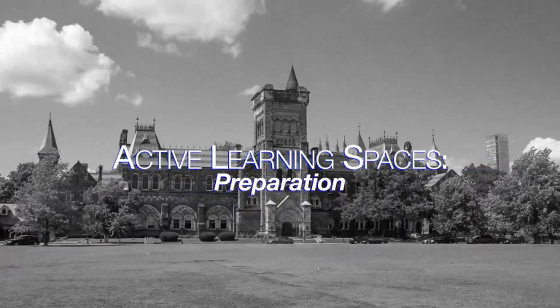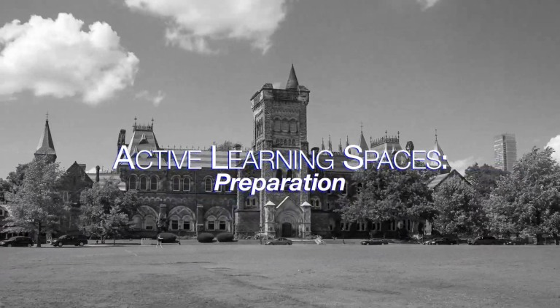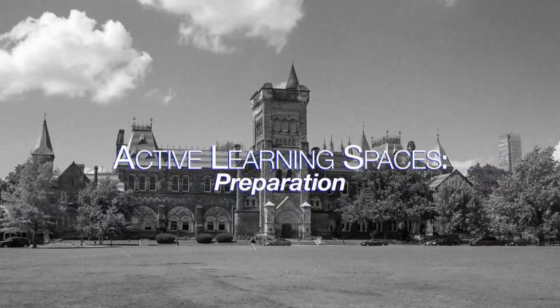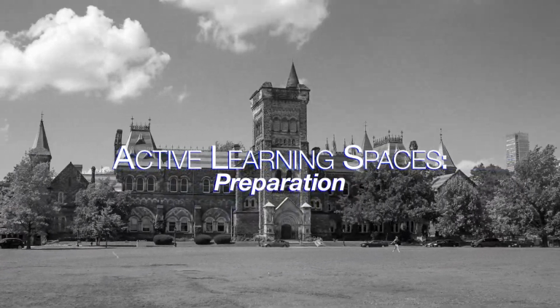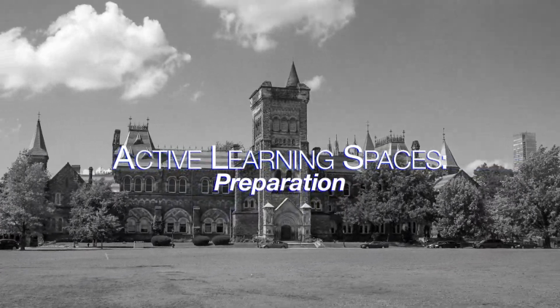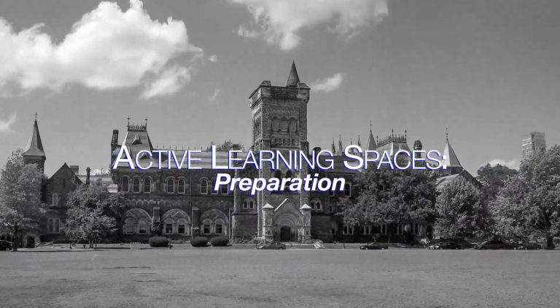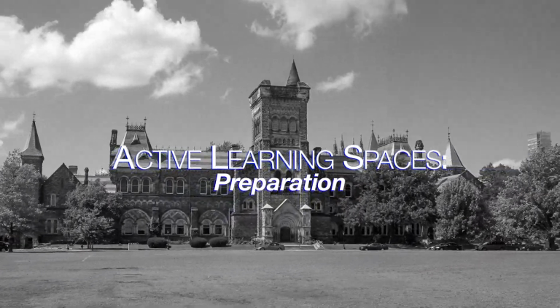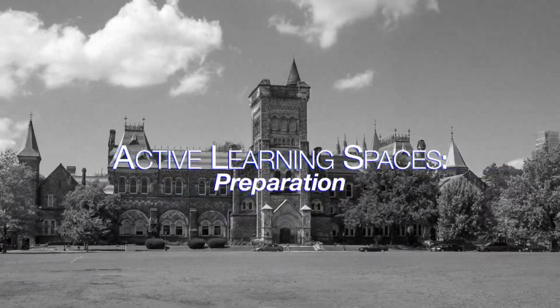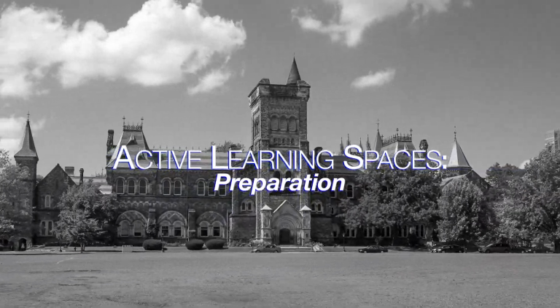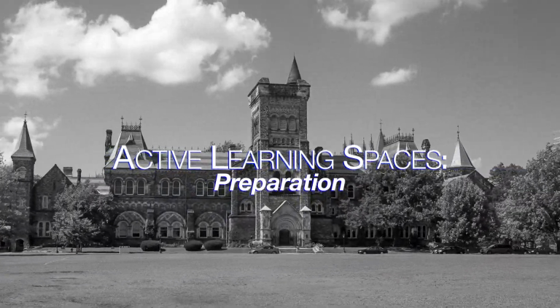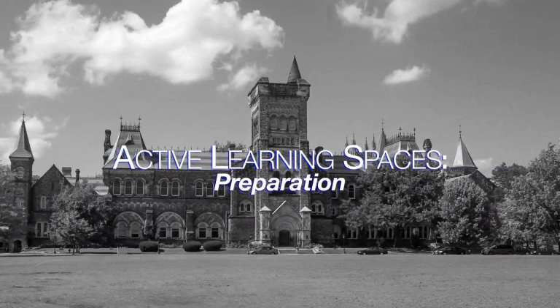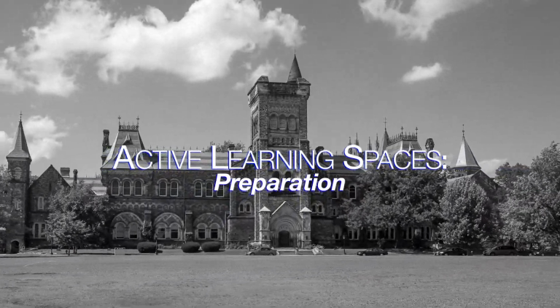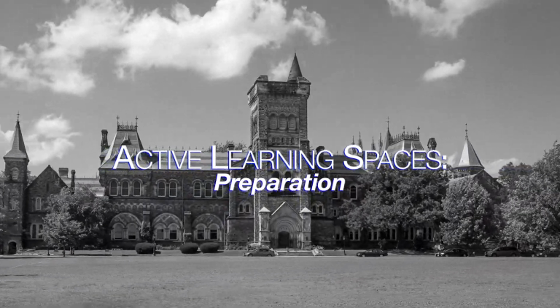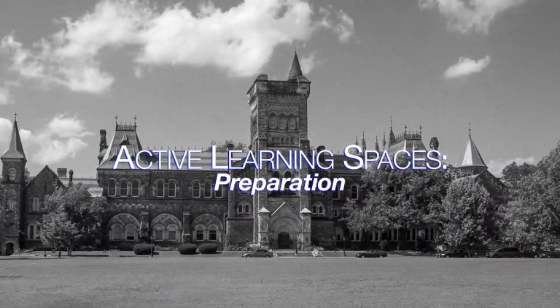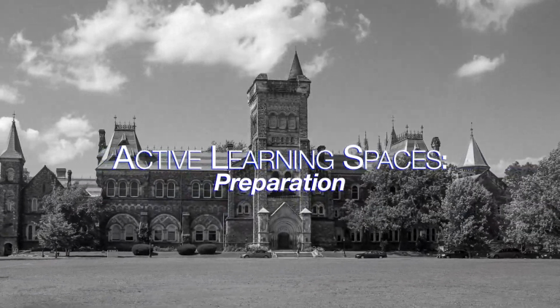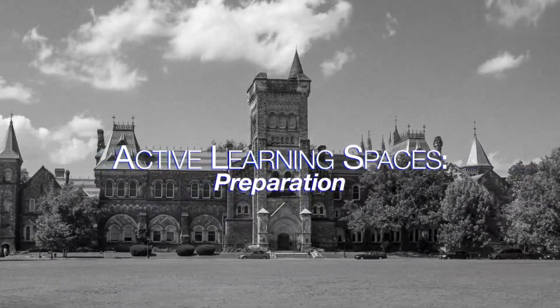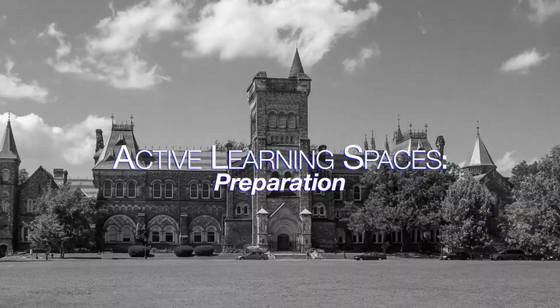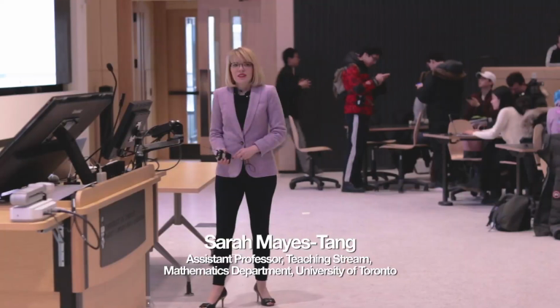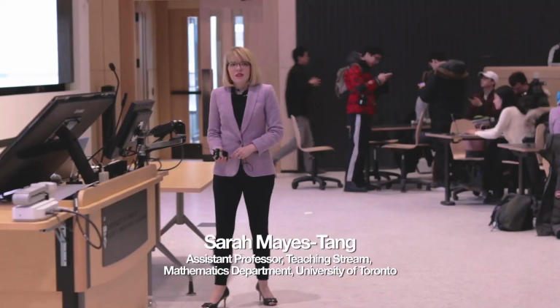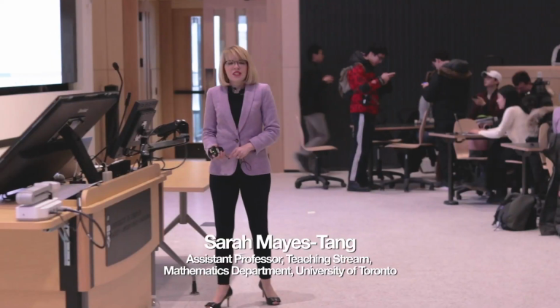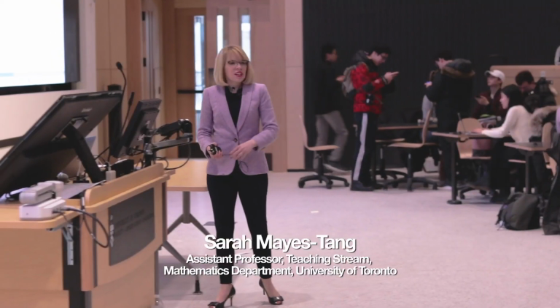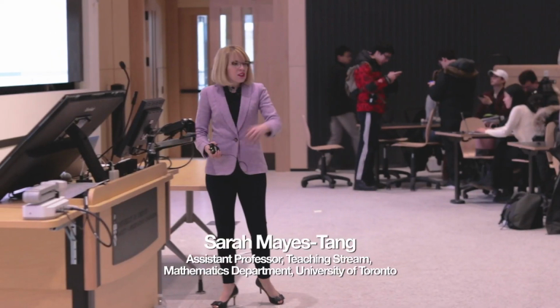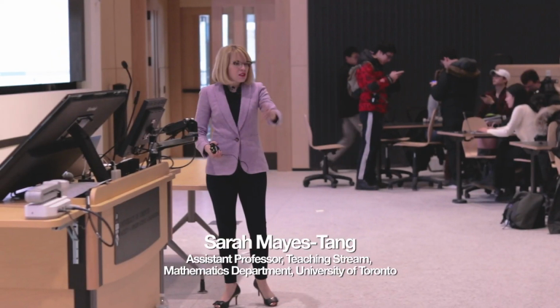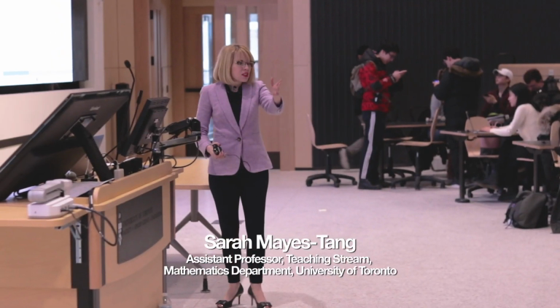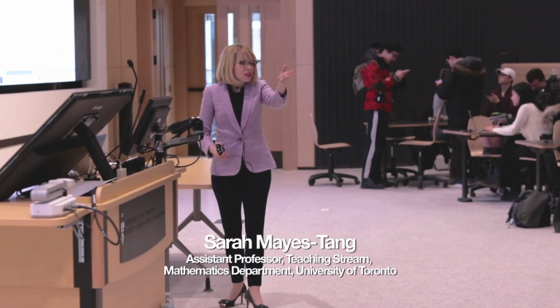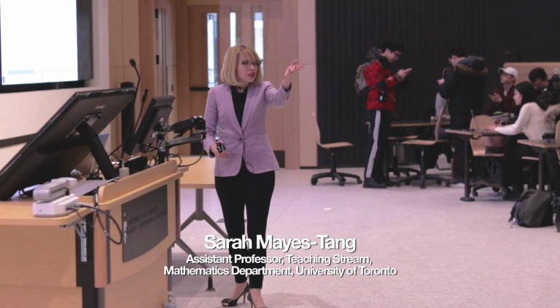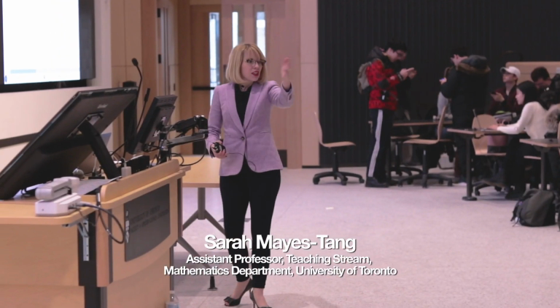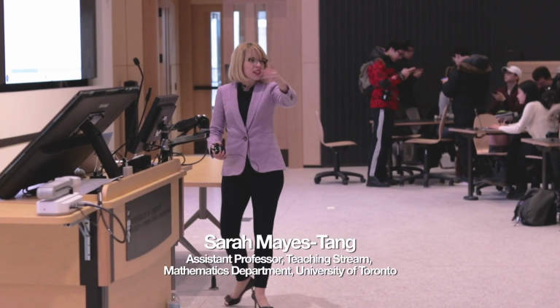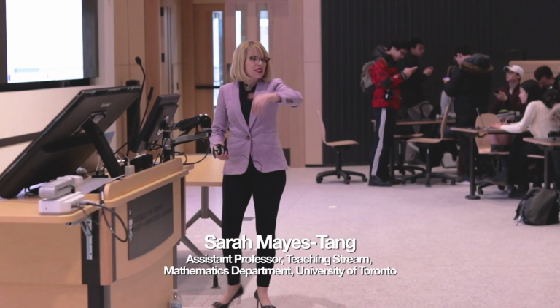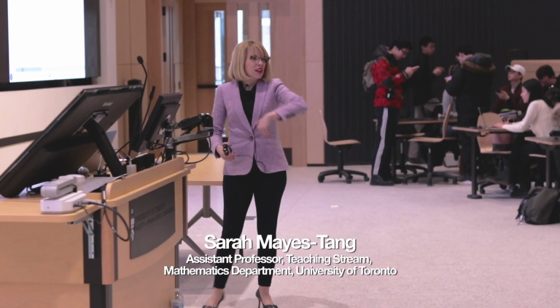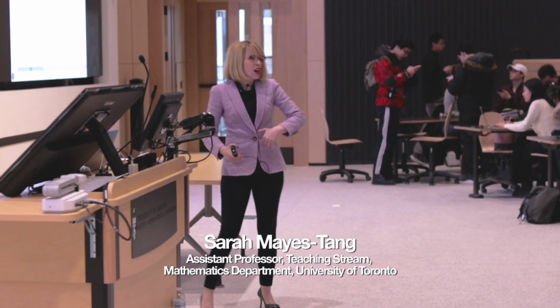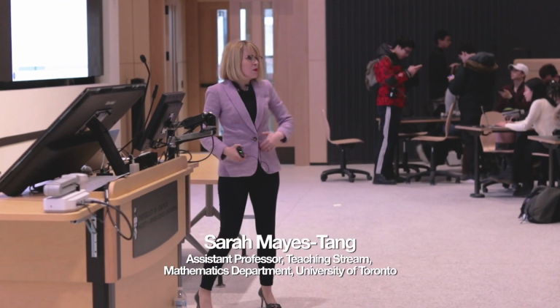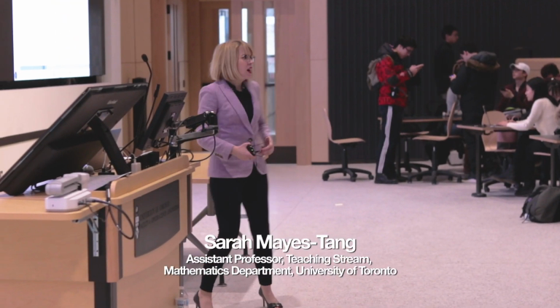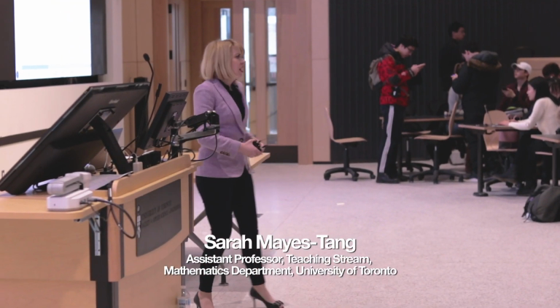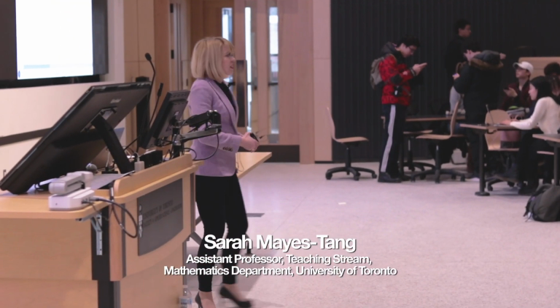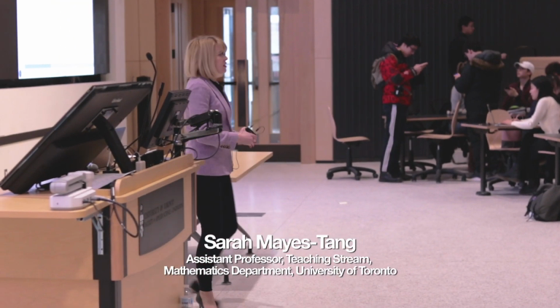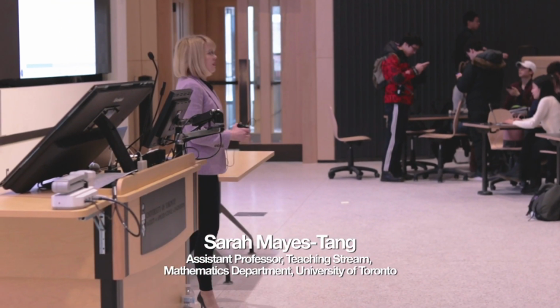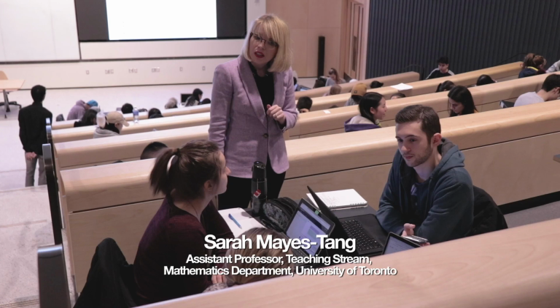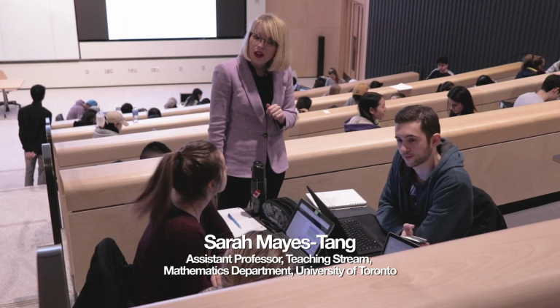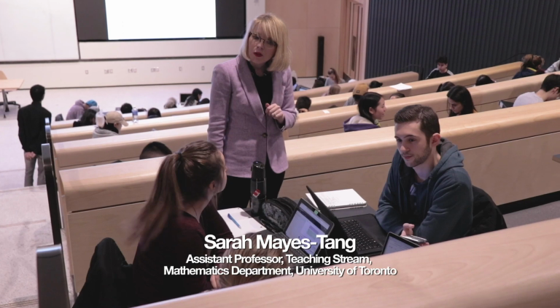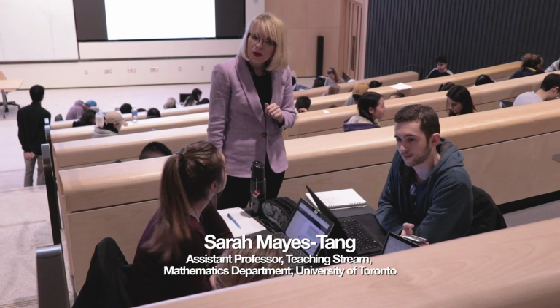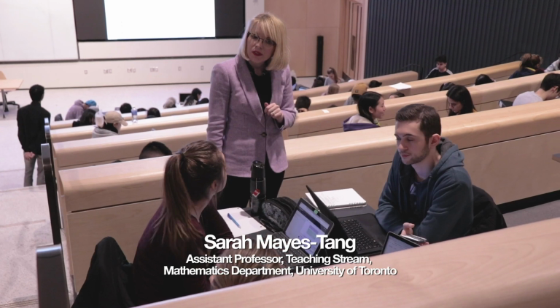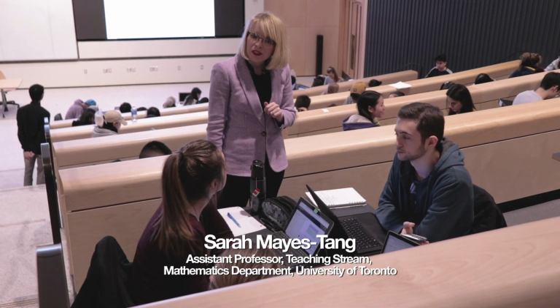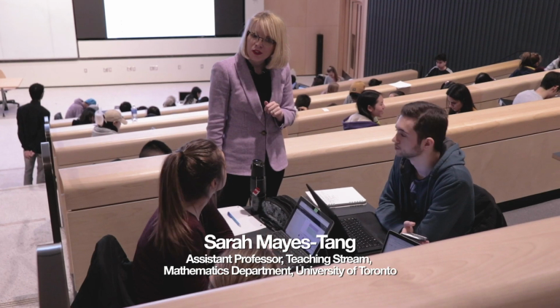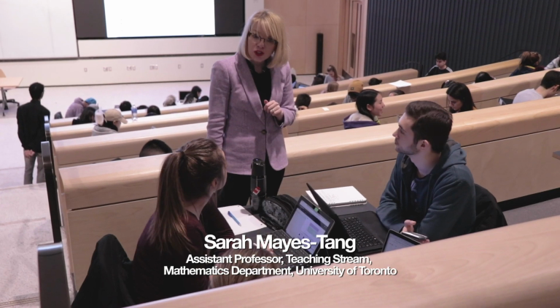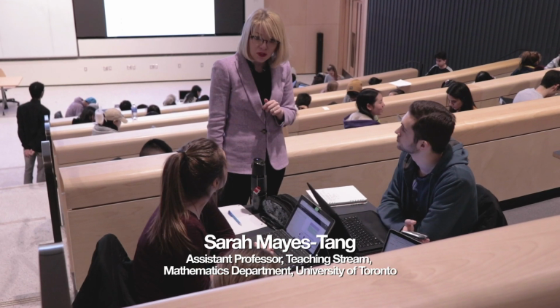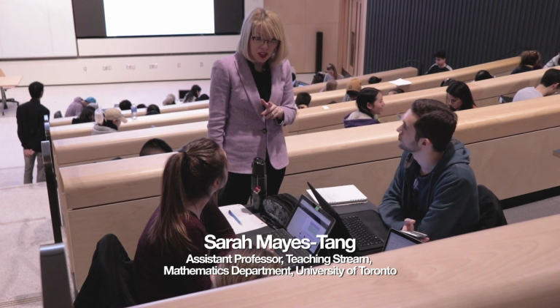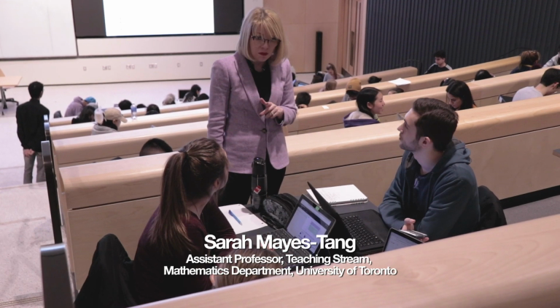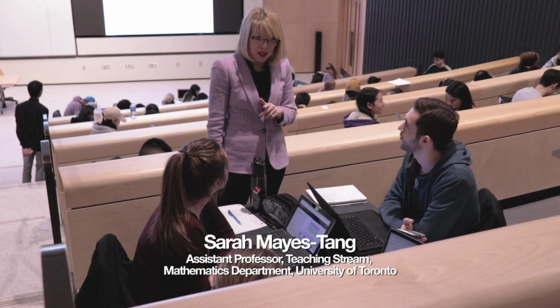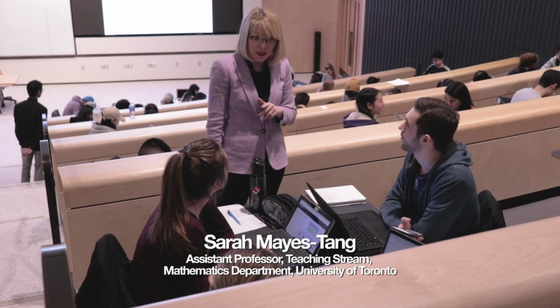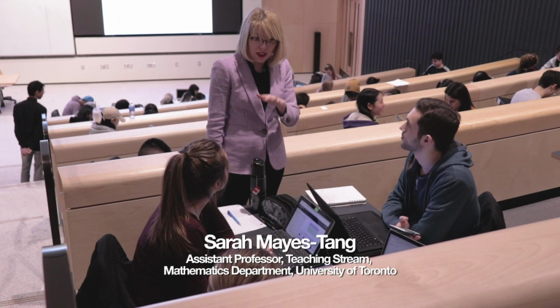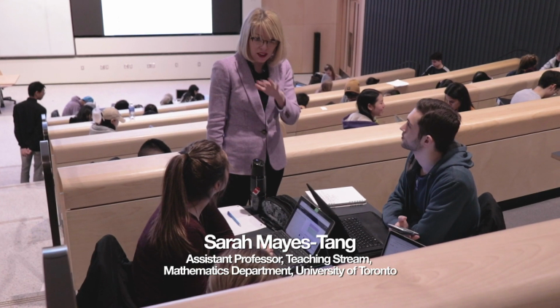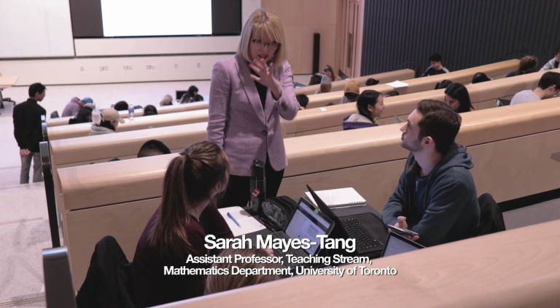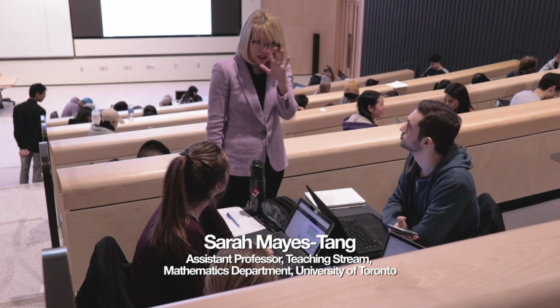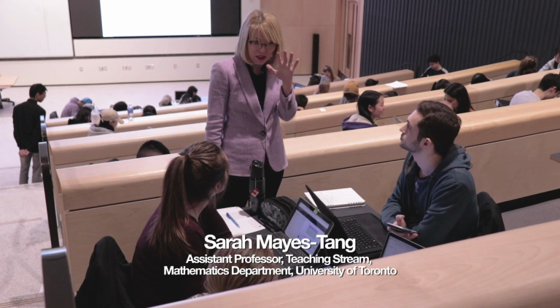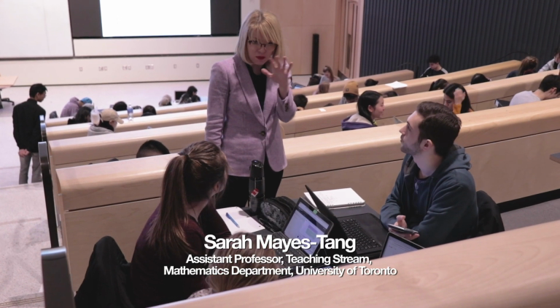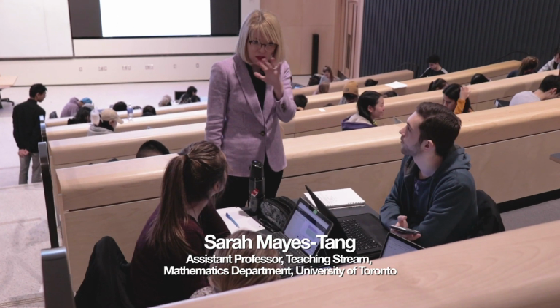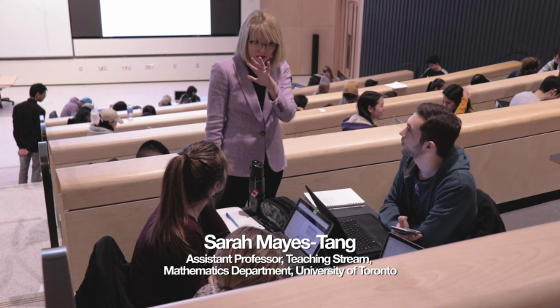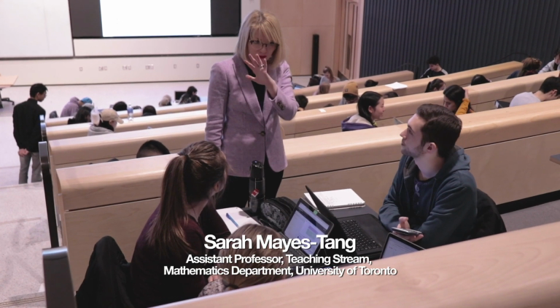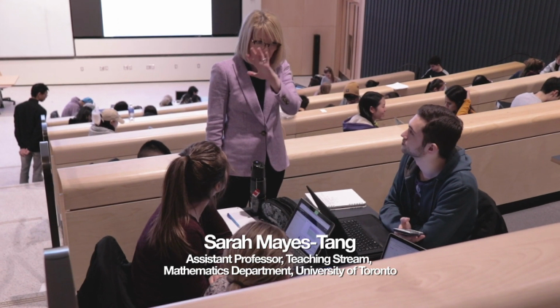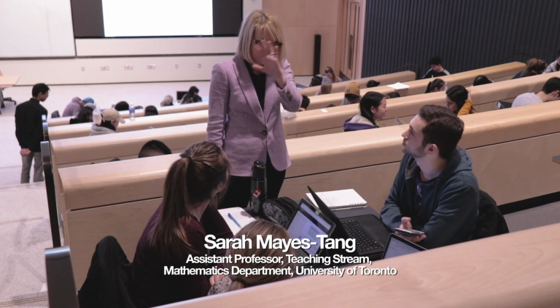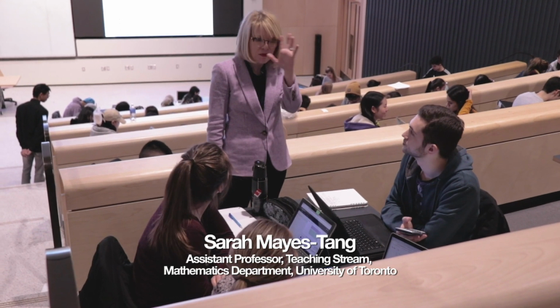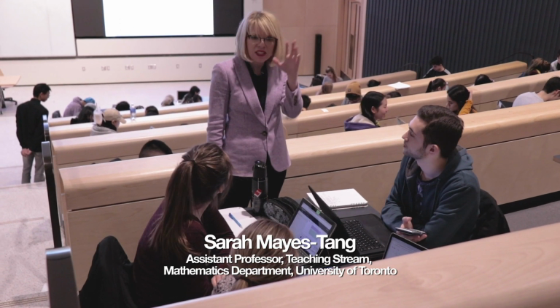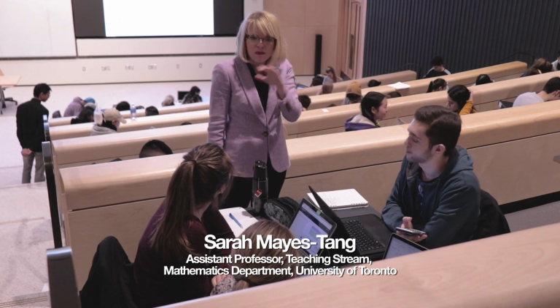I teach a first-year calculus course for science majors — students who aren't going to take a lot more math courses.